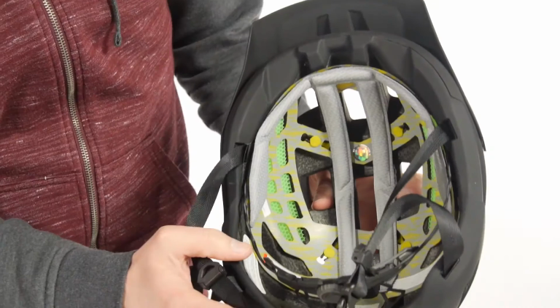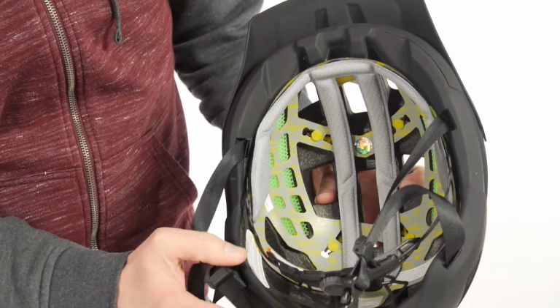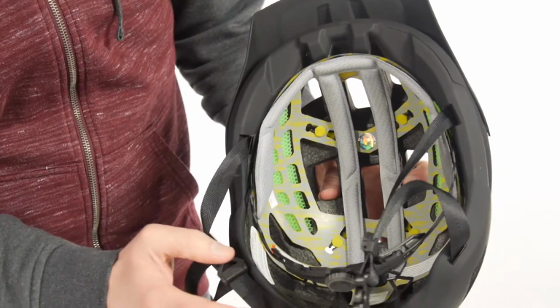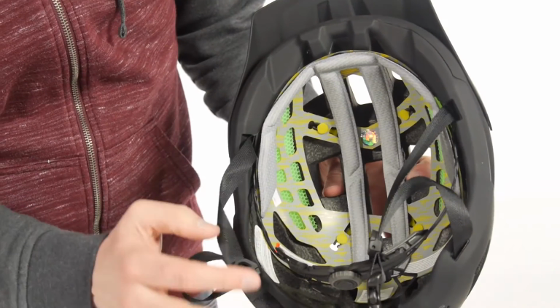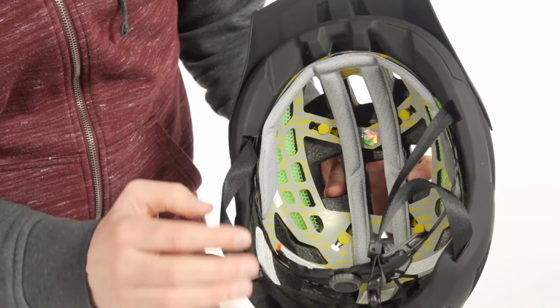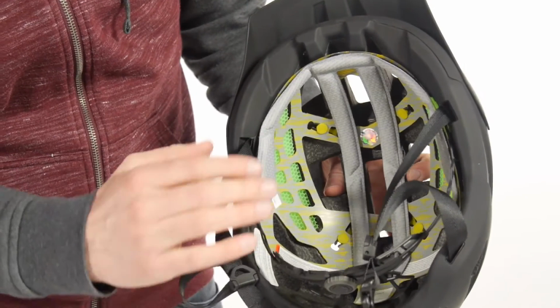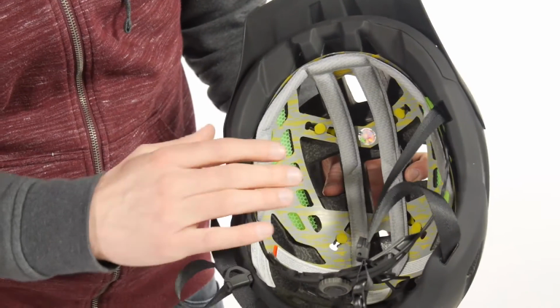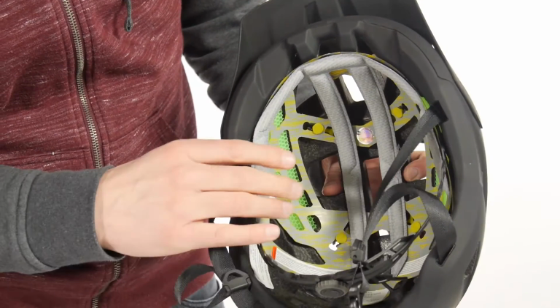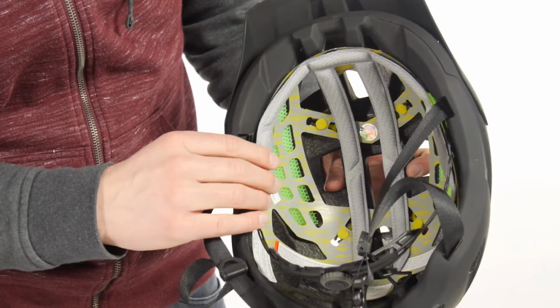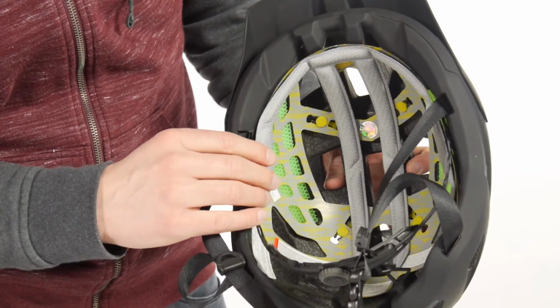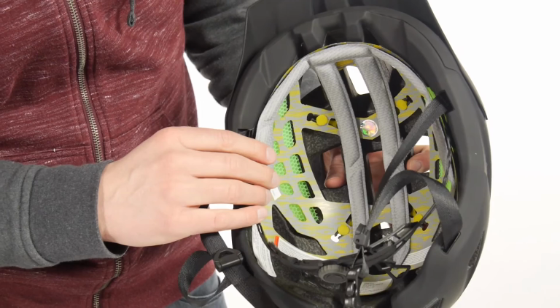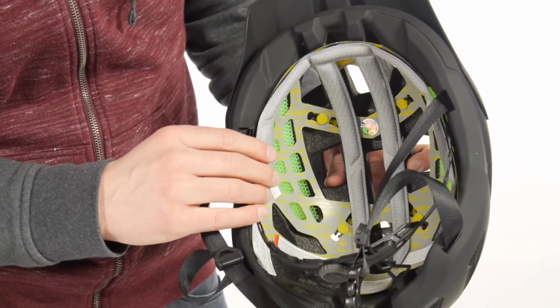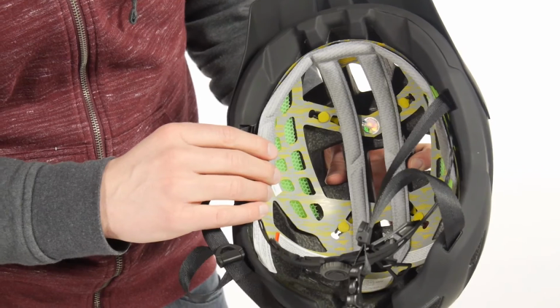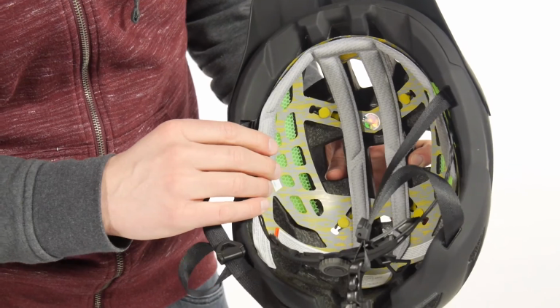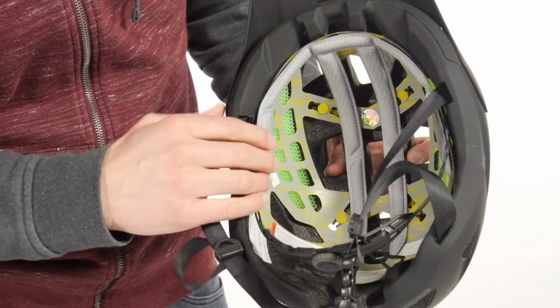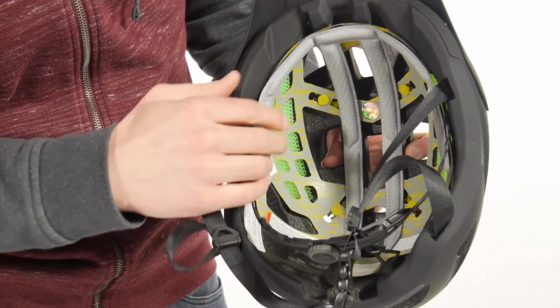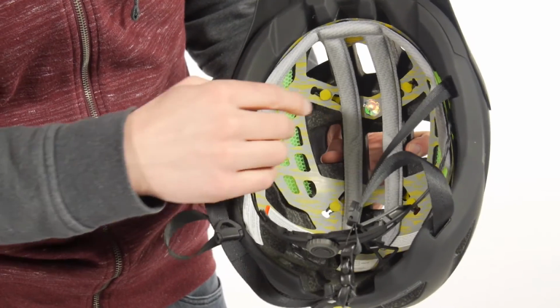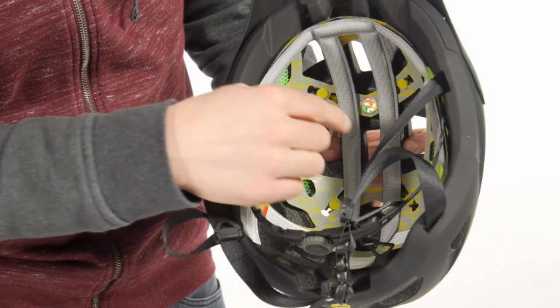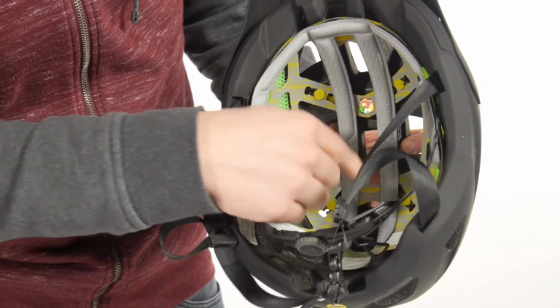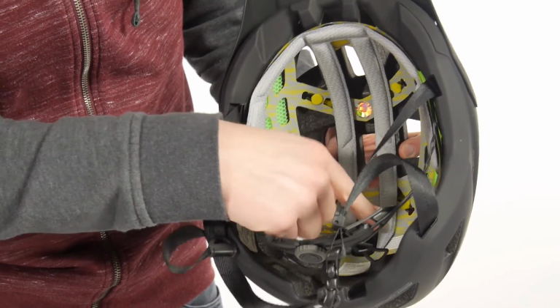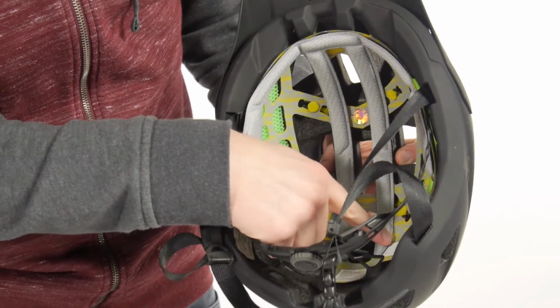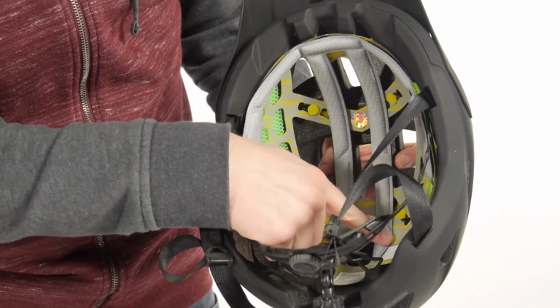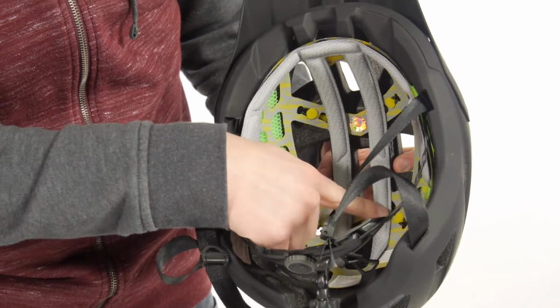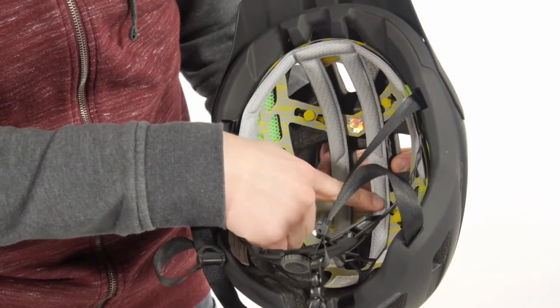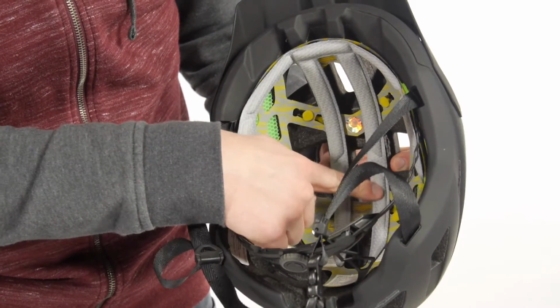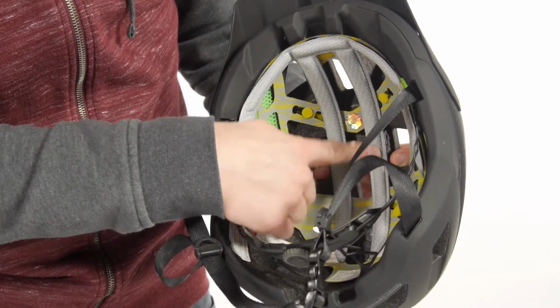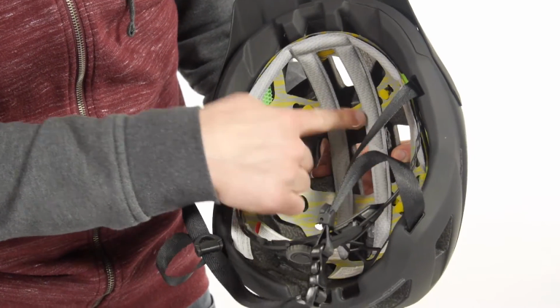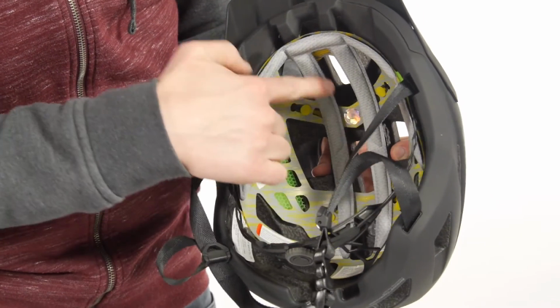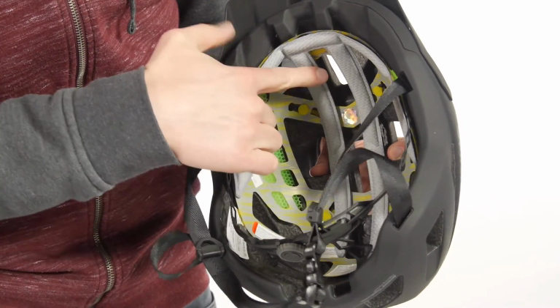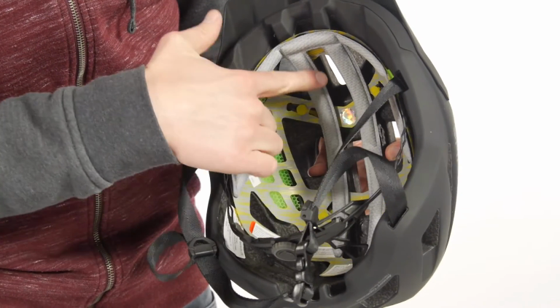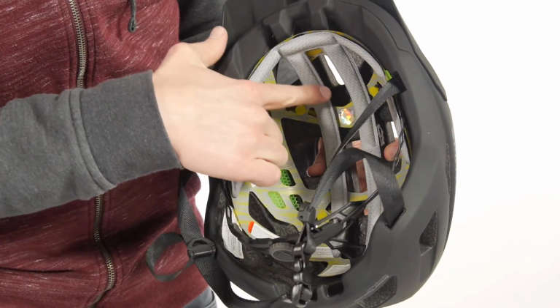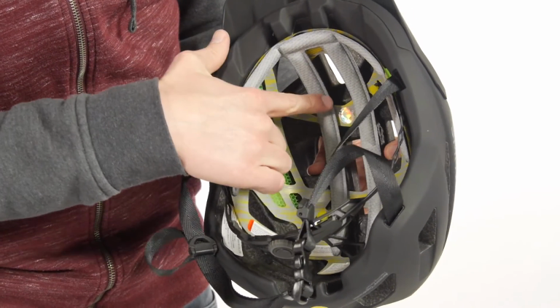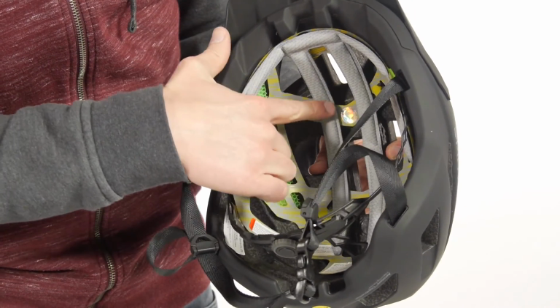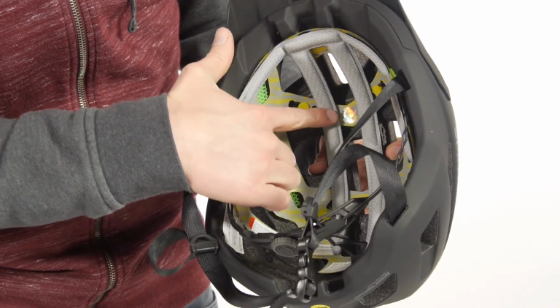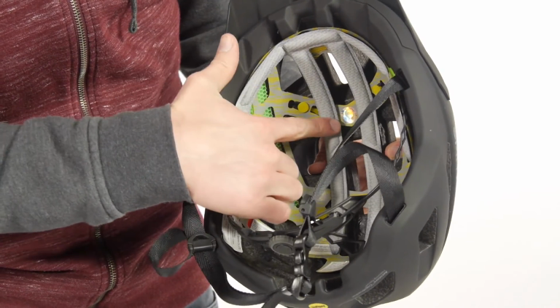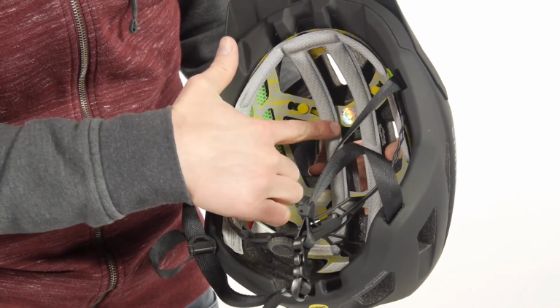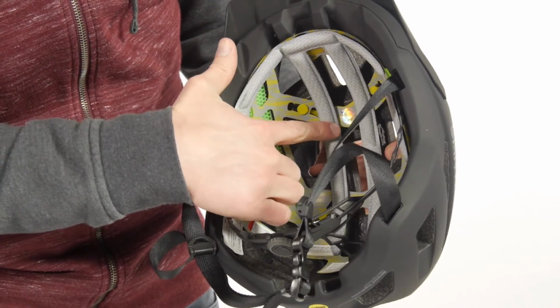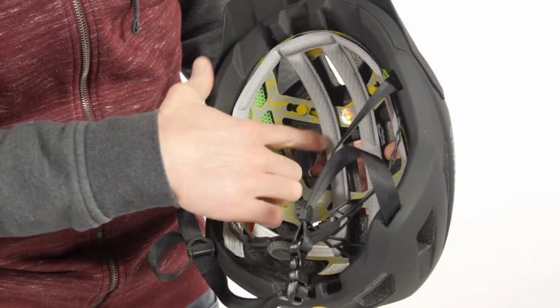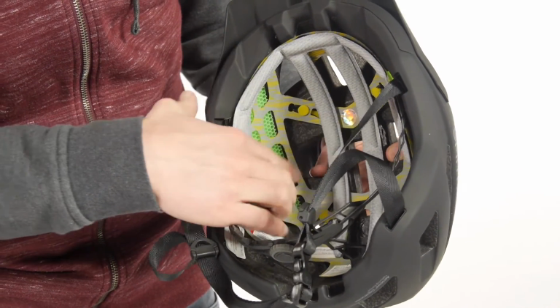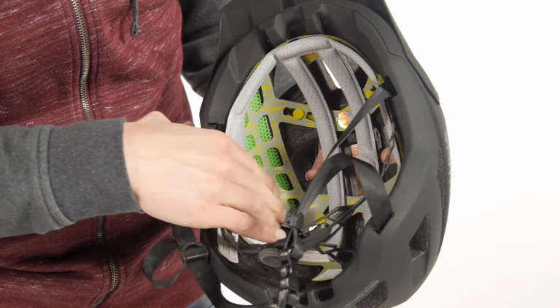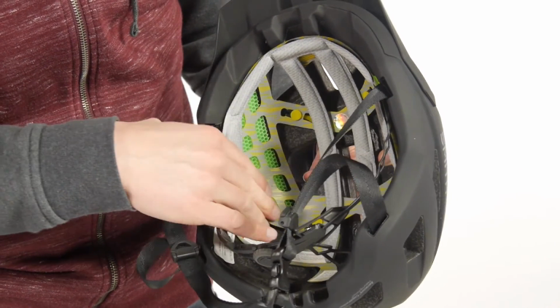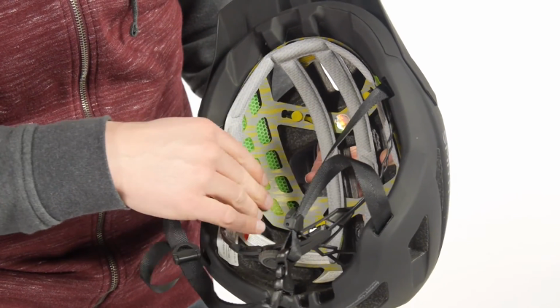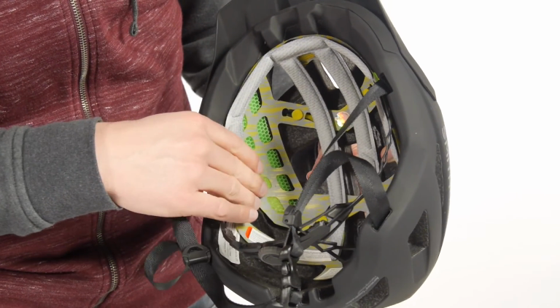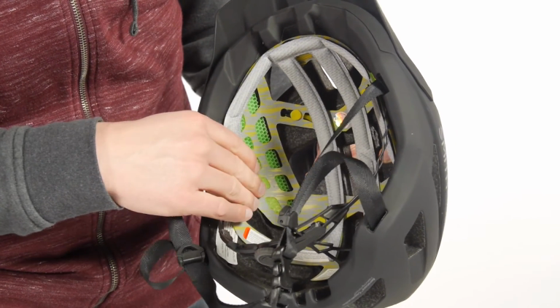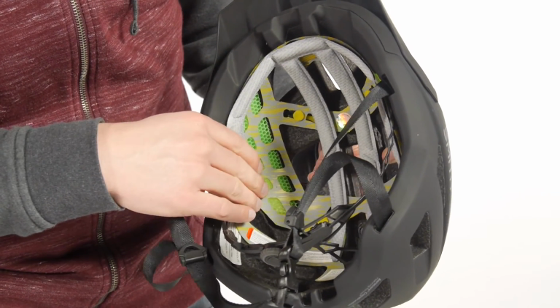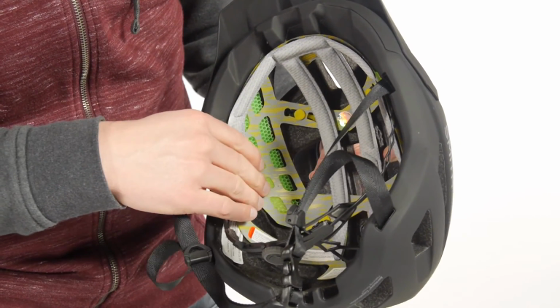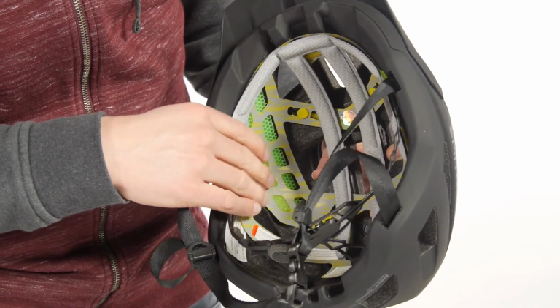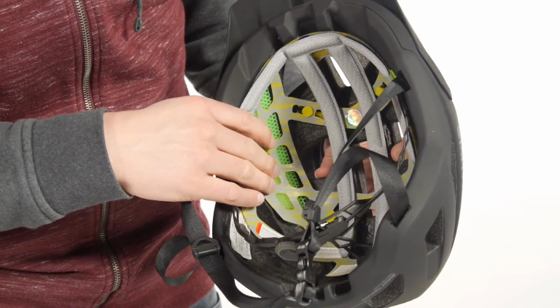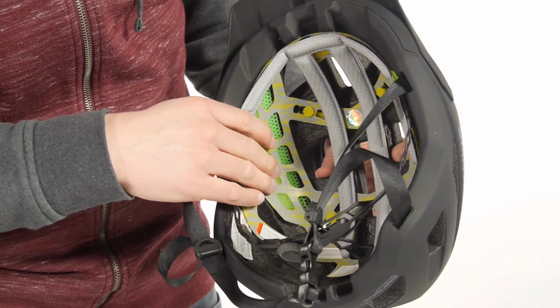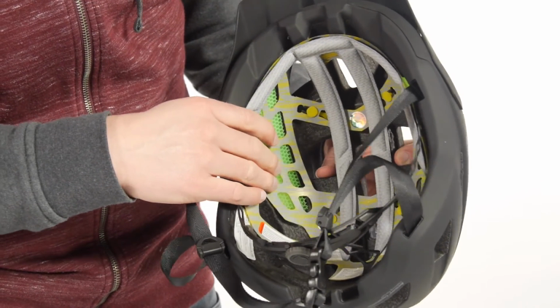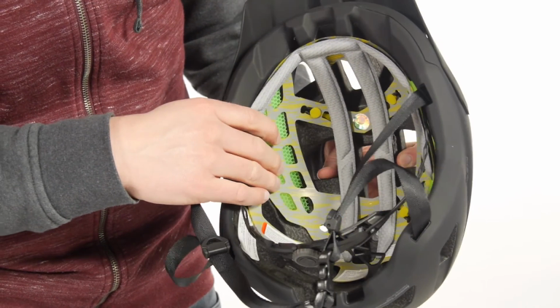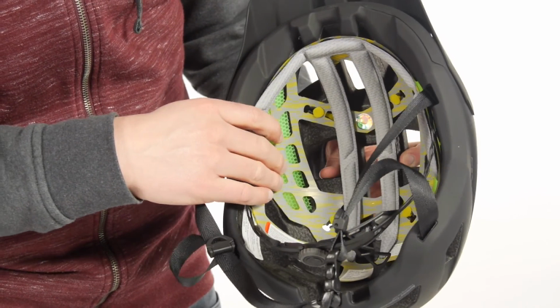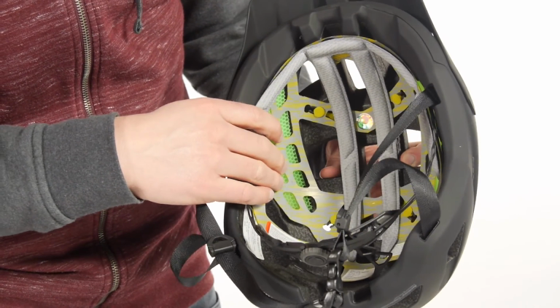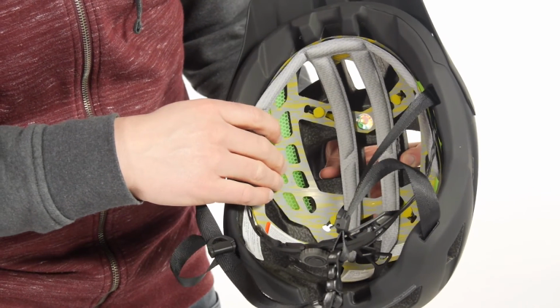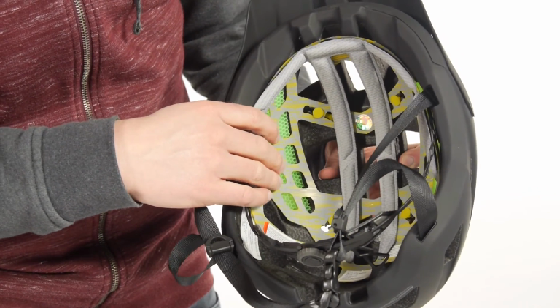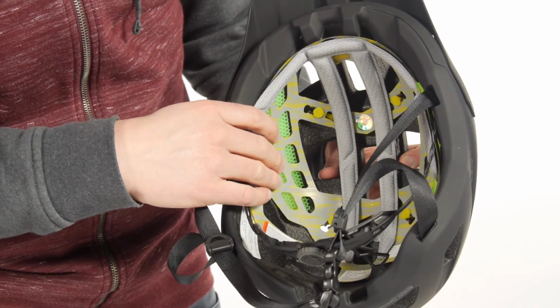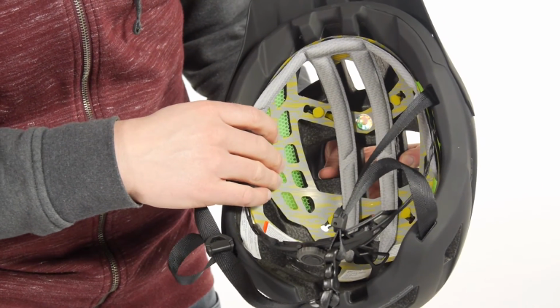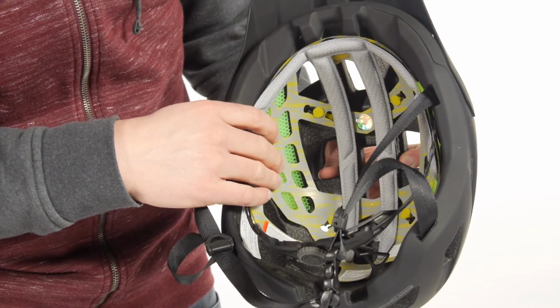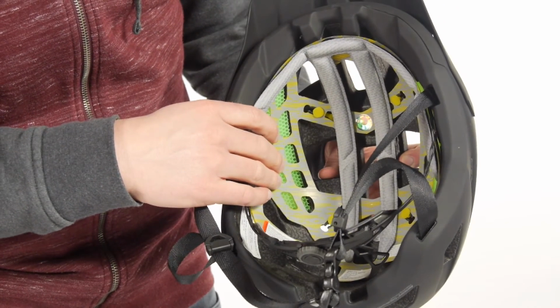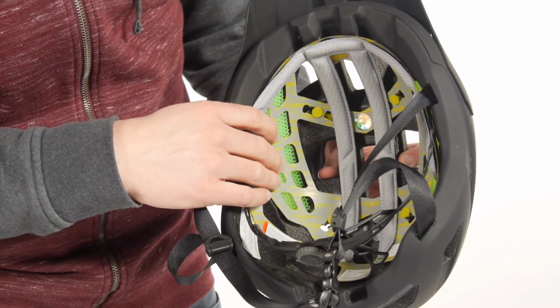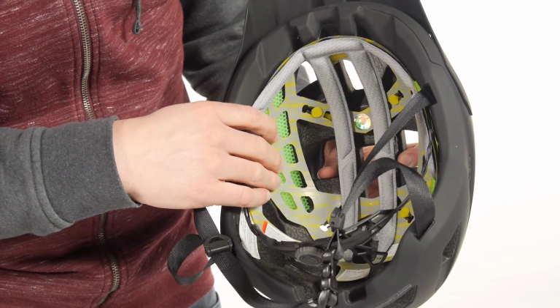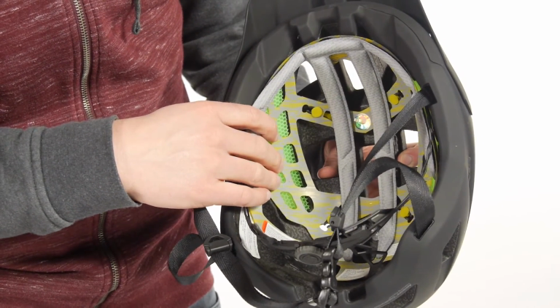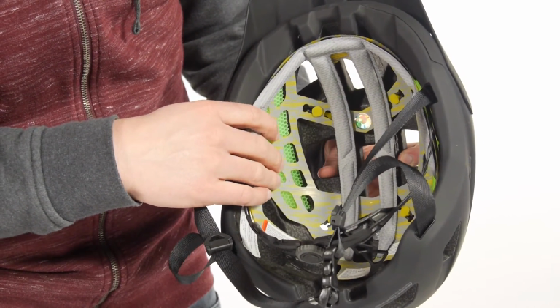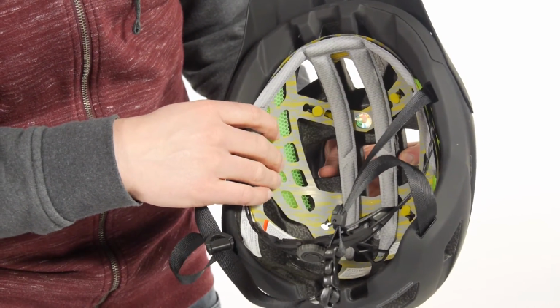The X-Static padding here keeps your head cool and limits the odor. And the single layer webbing keeps your head nice and comfortable.